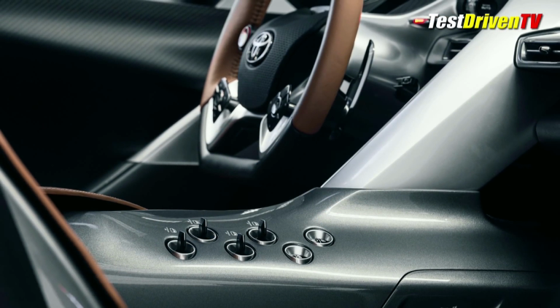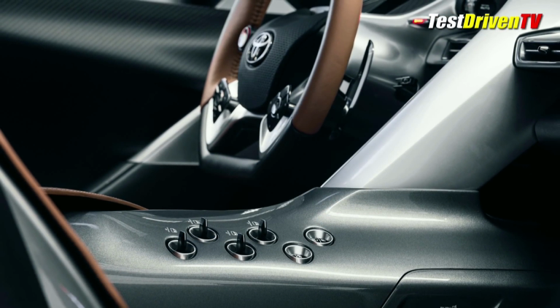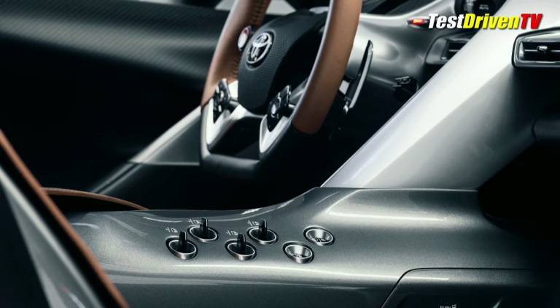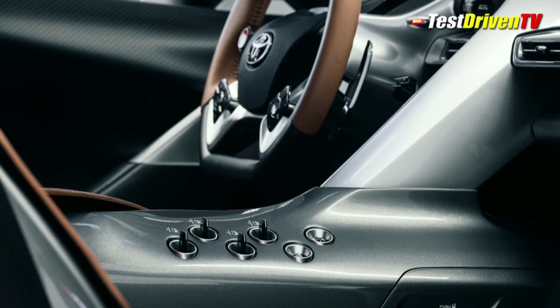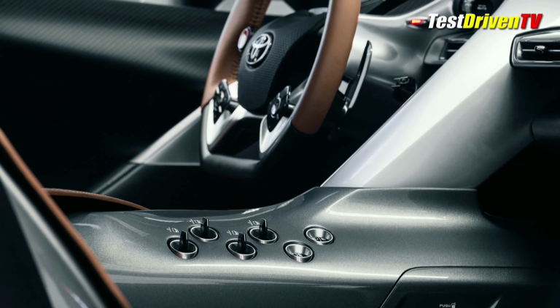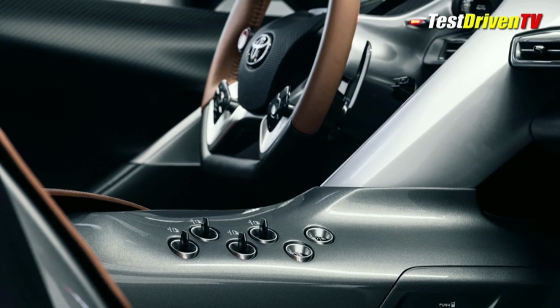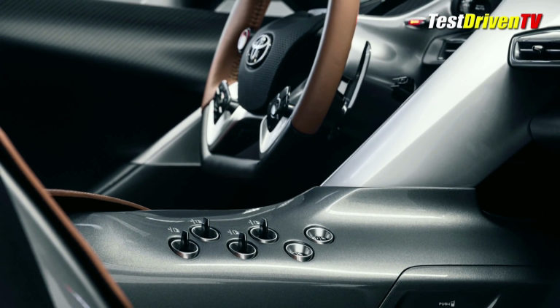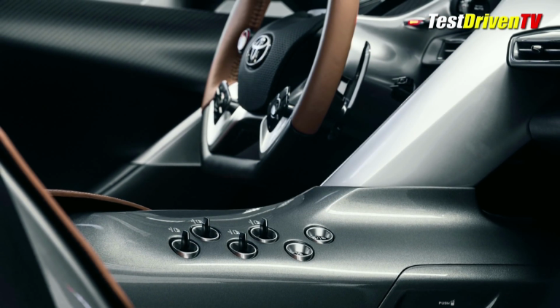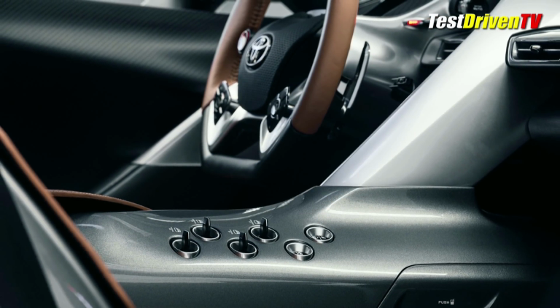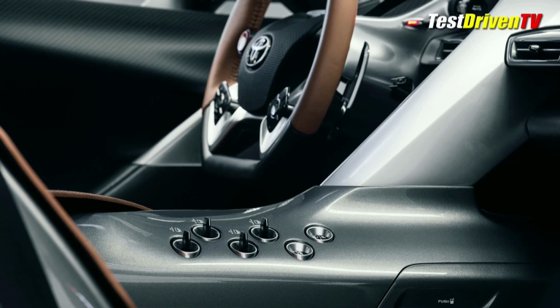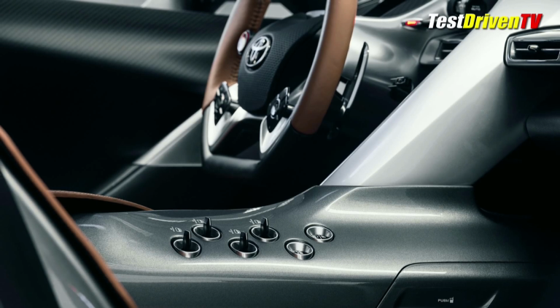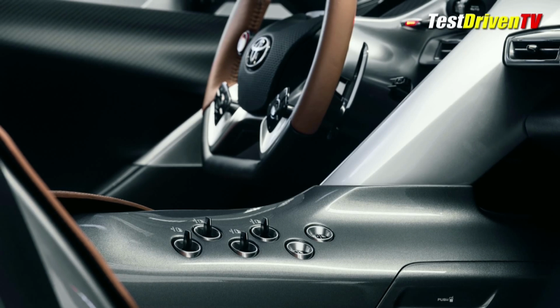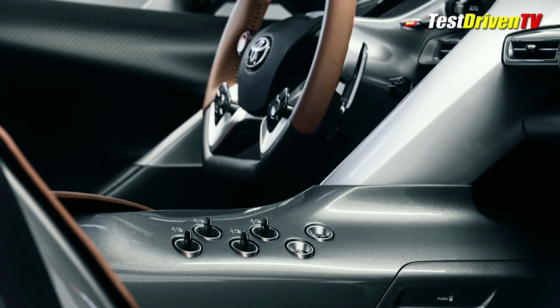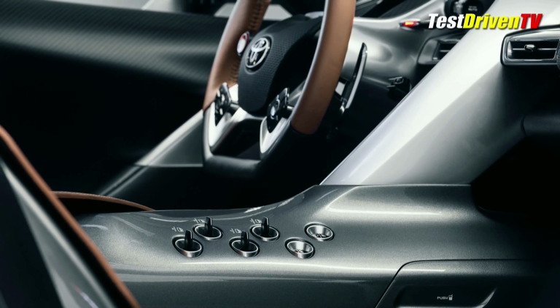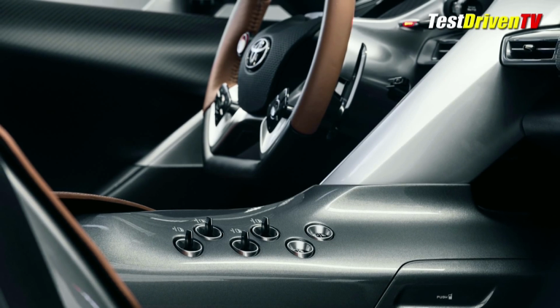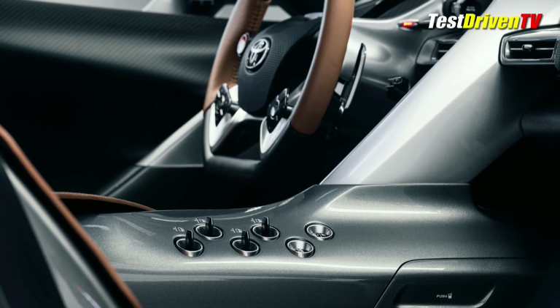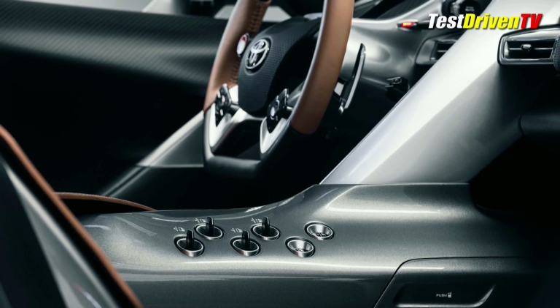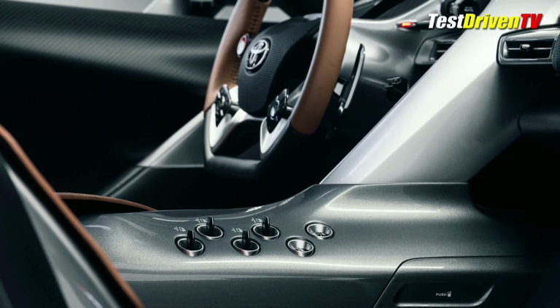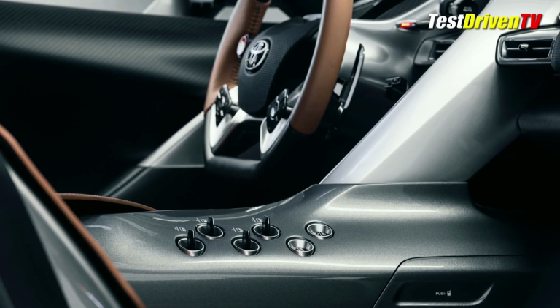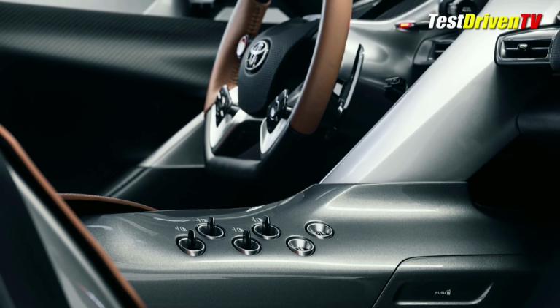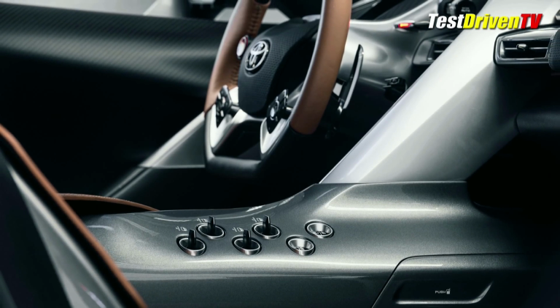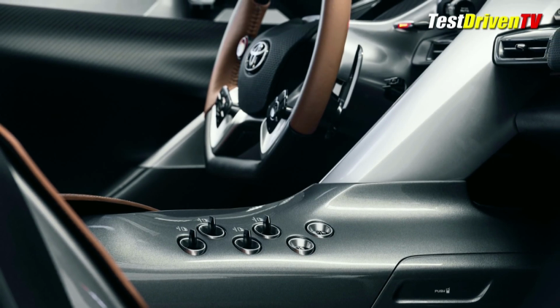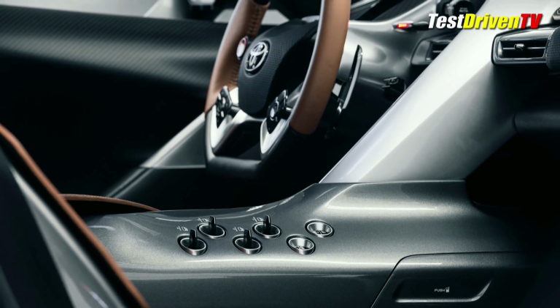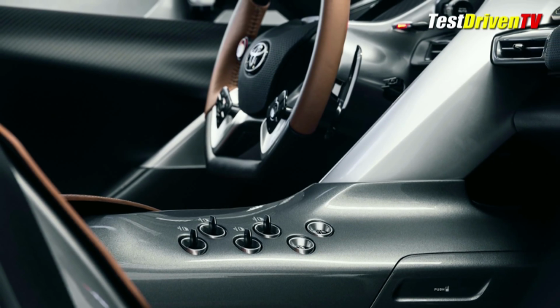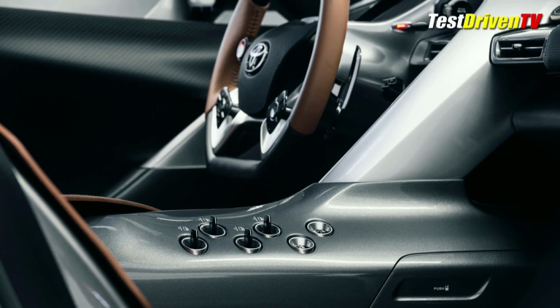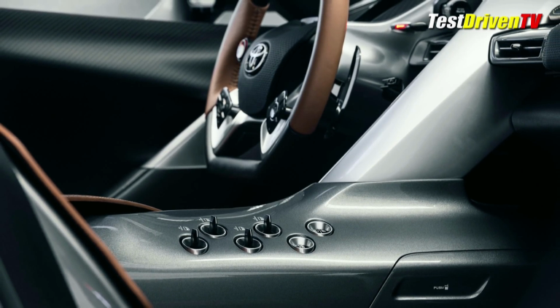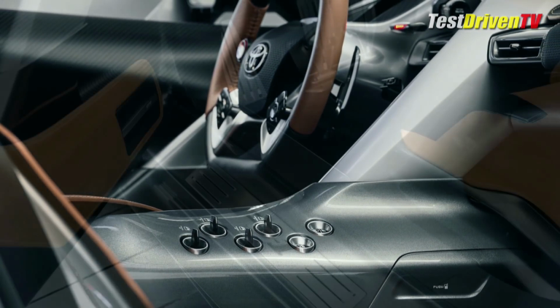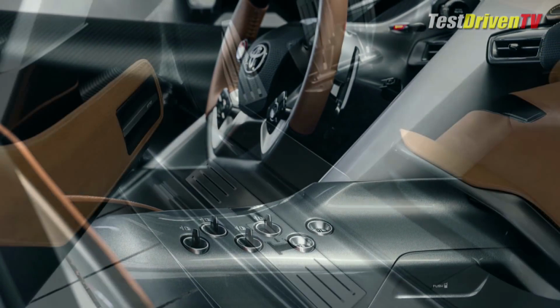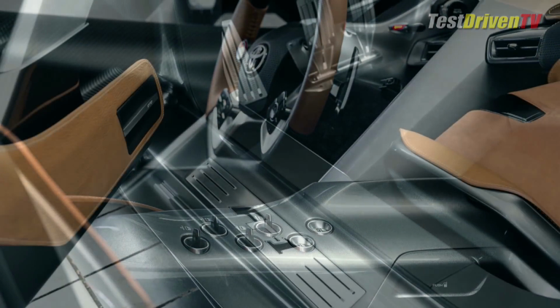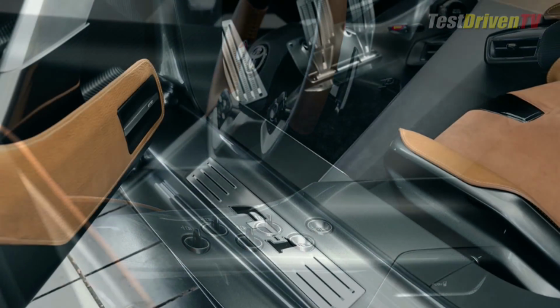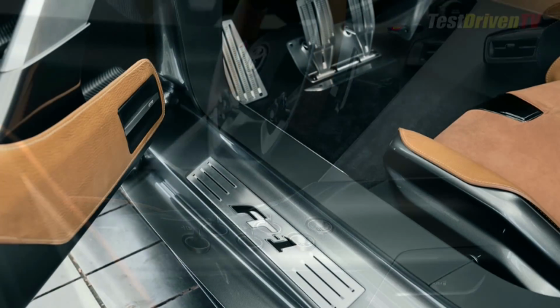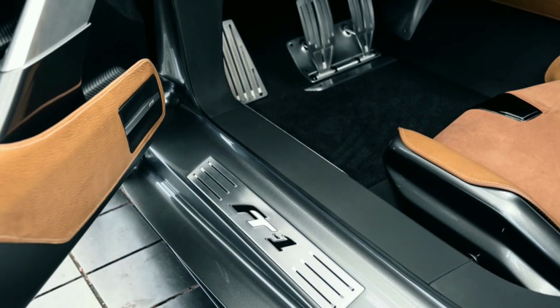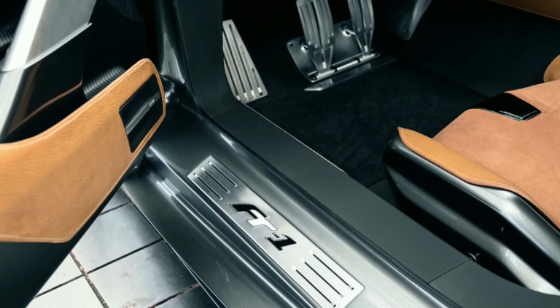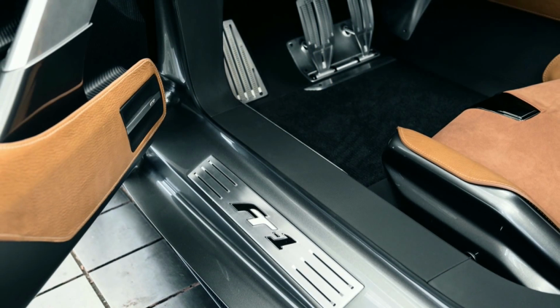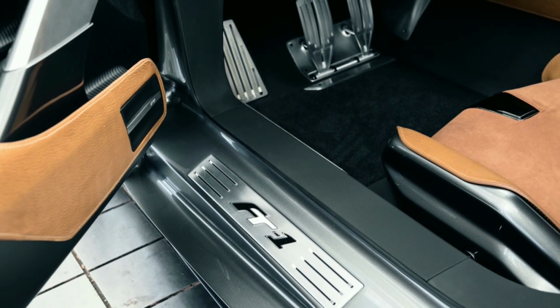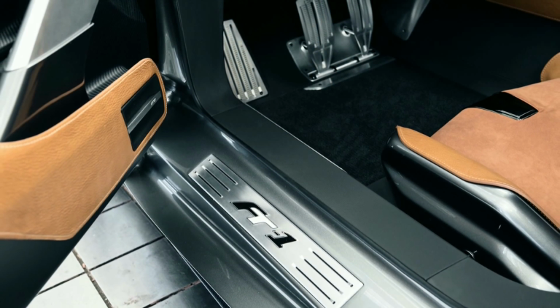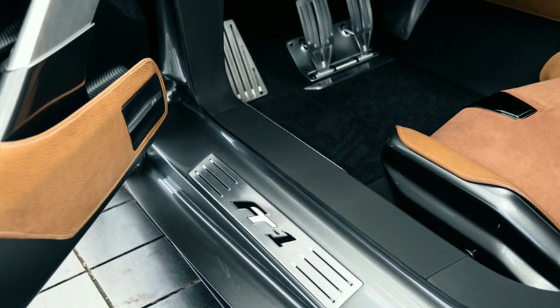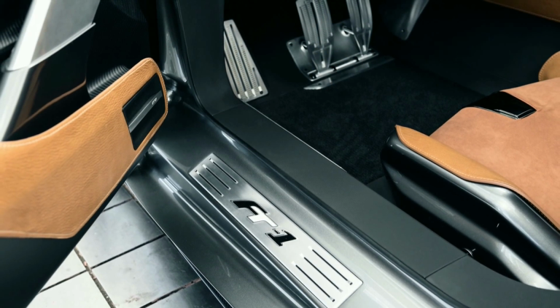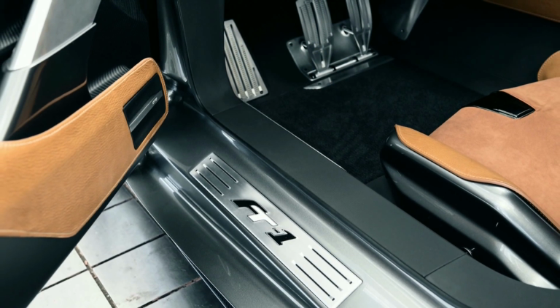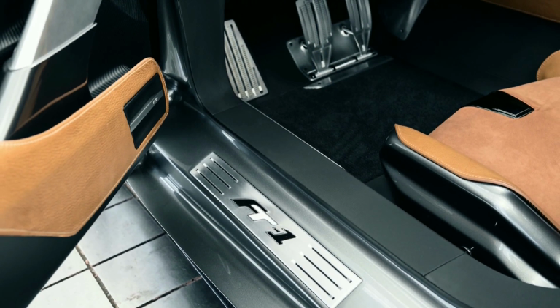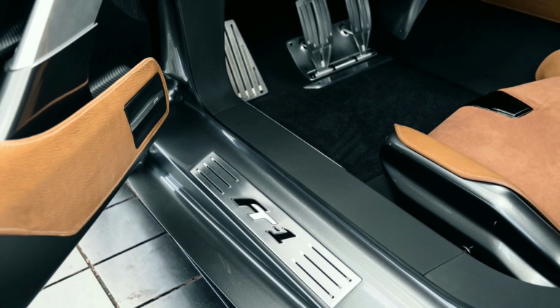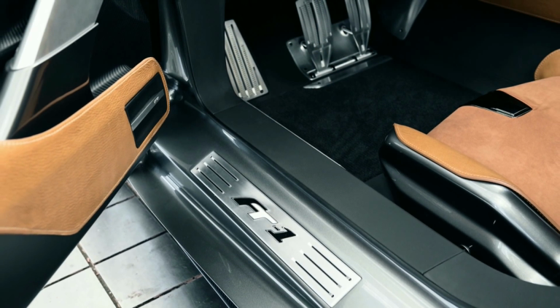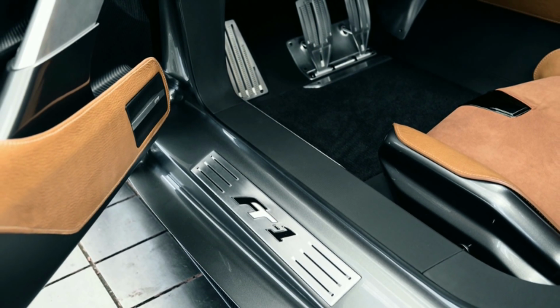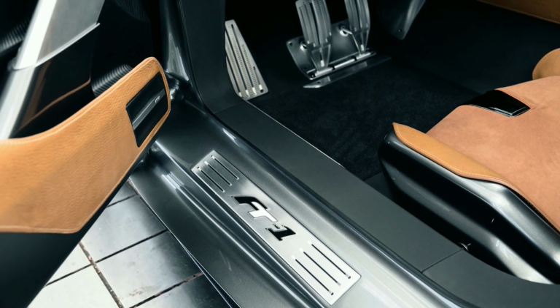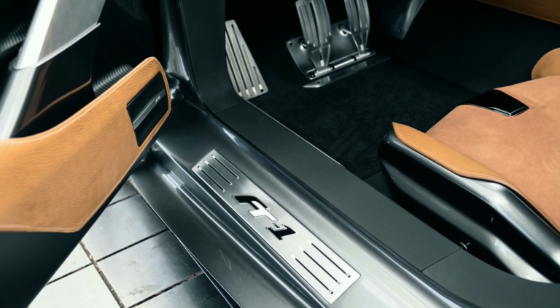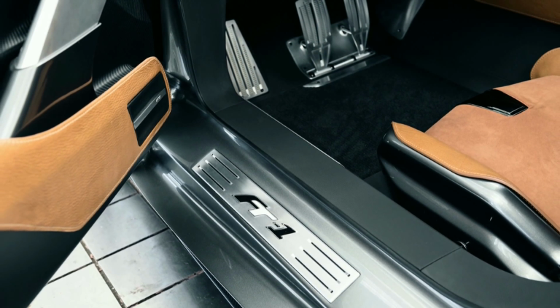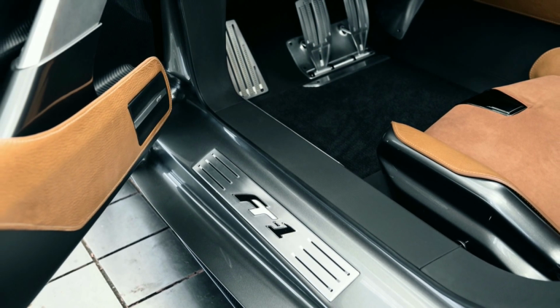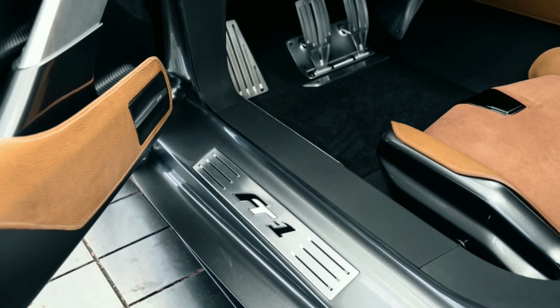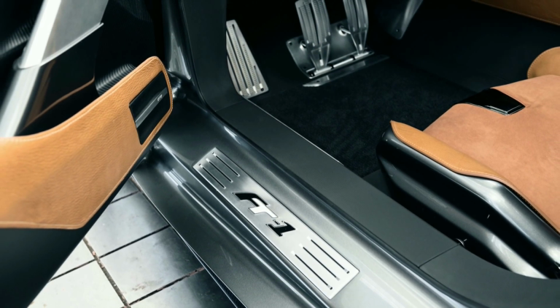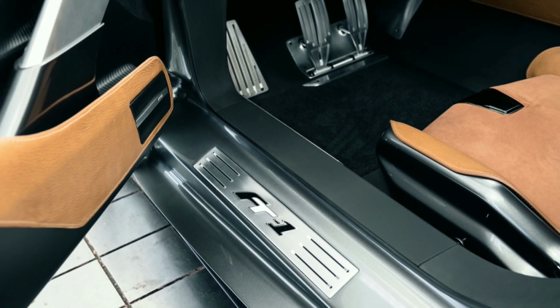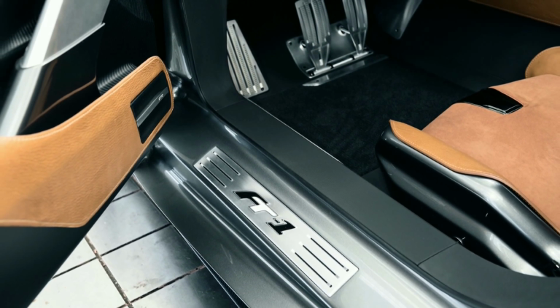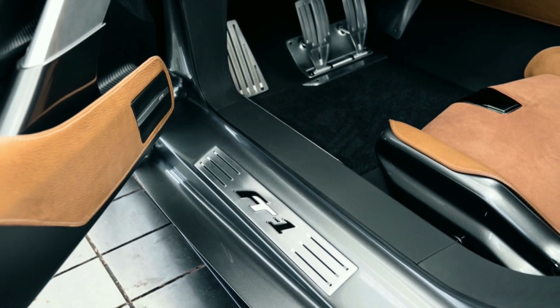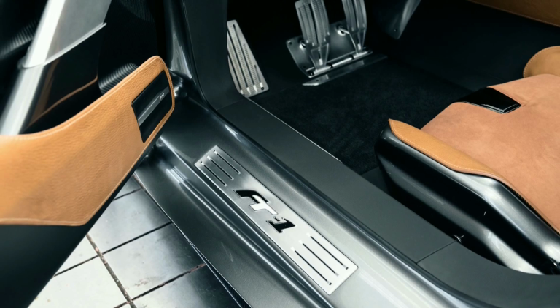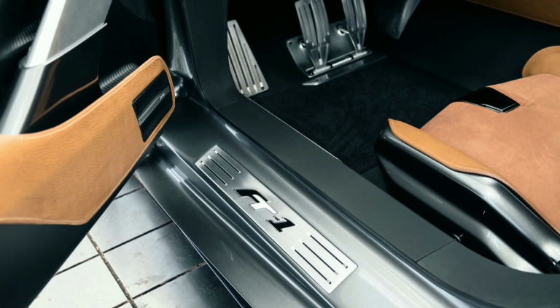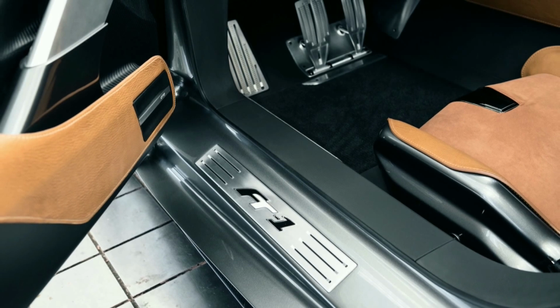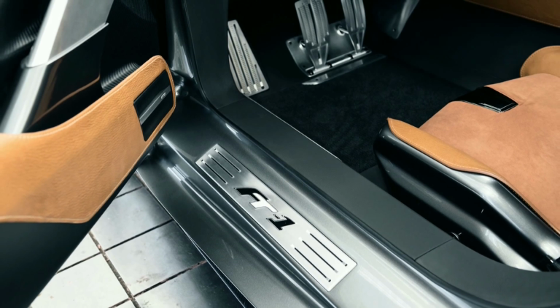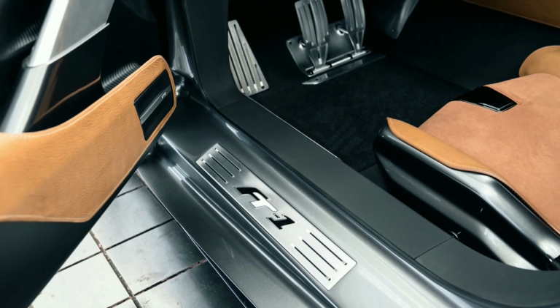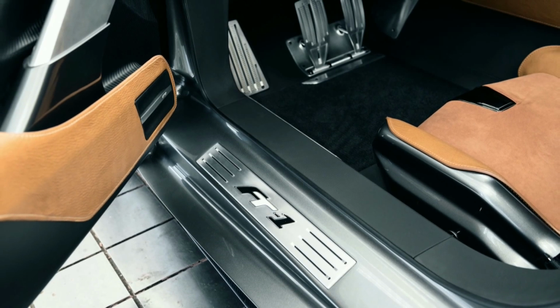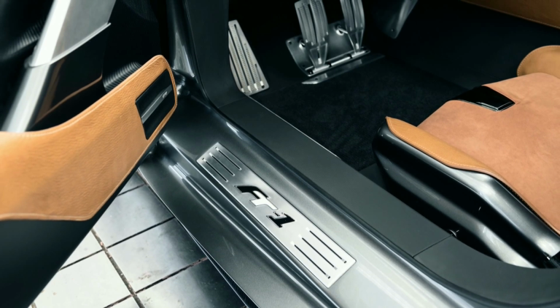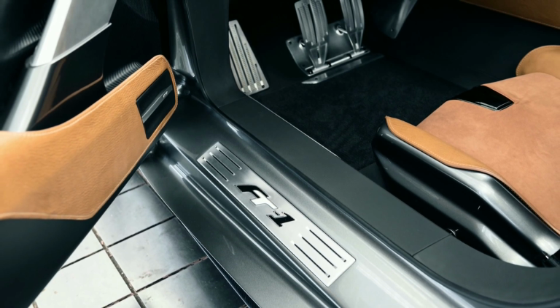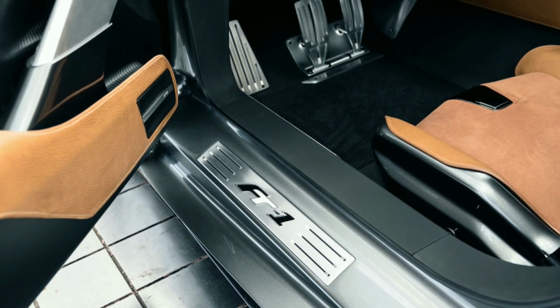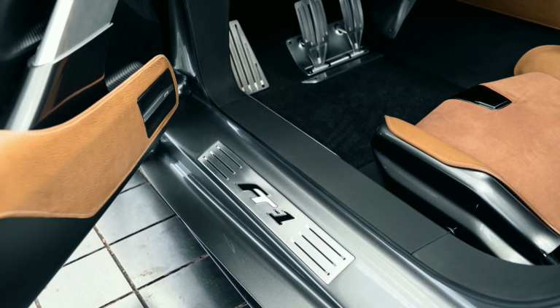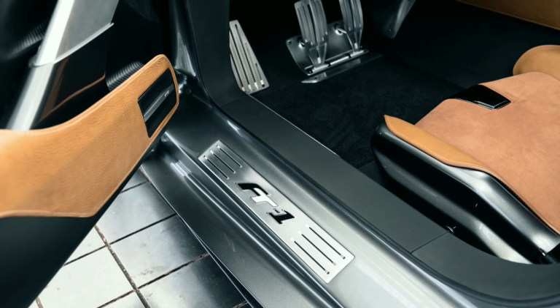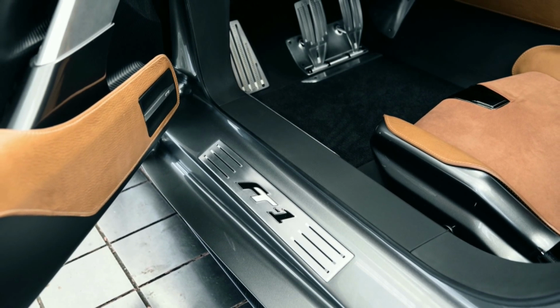Raised metal mesh, metal accents, and an embossed pattern on the instrument panel leather brings what Toyota calls a 3D technical look.